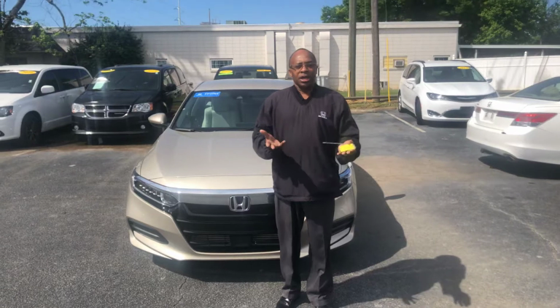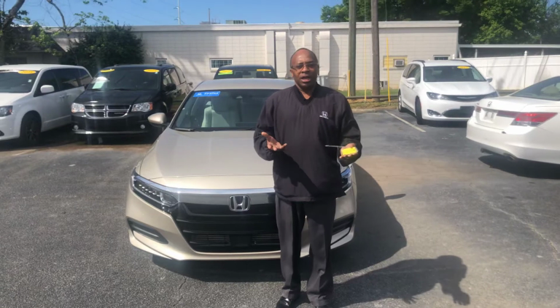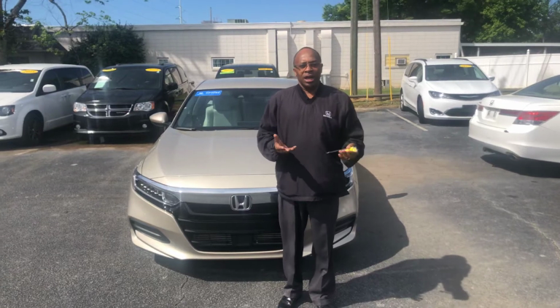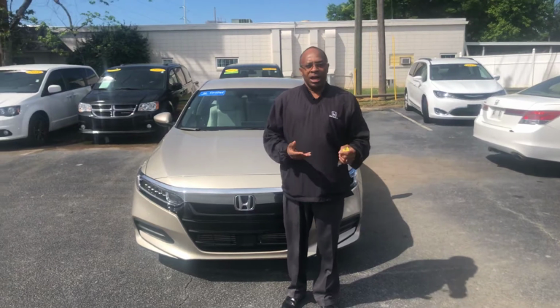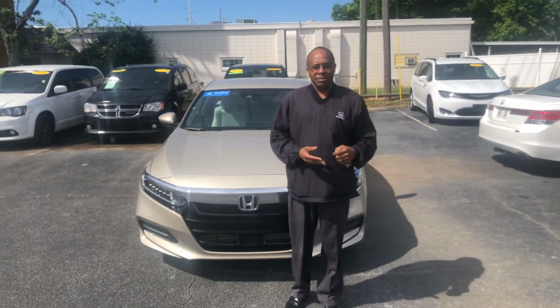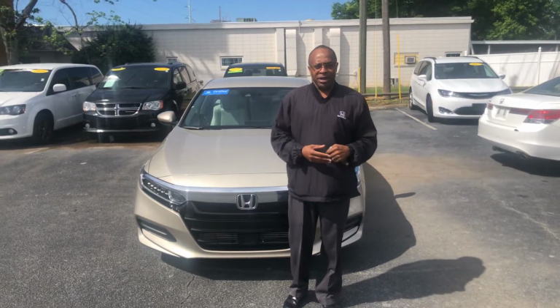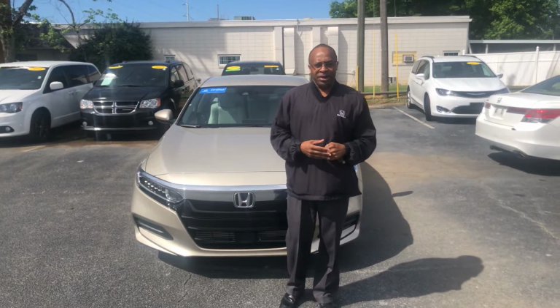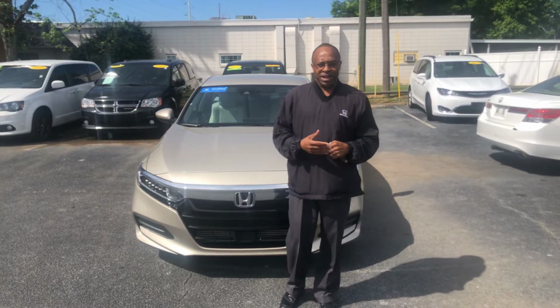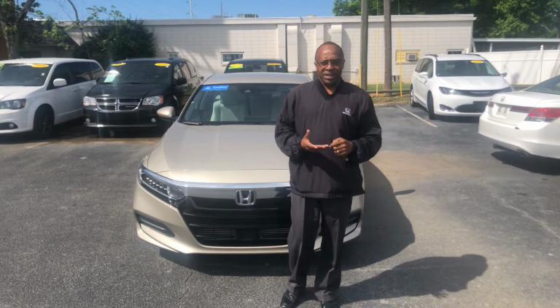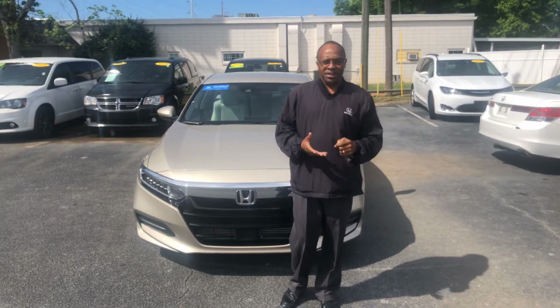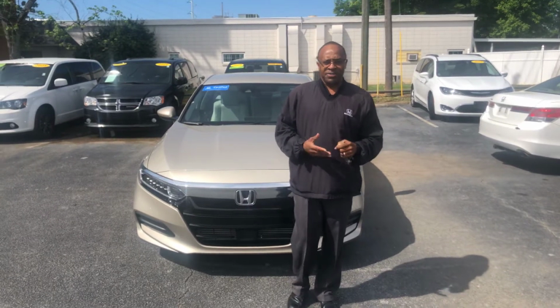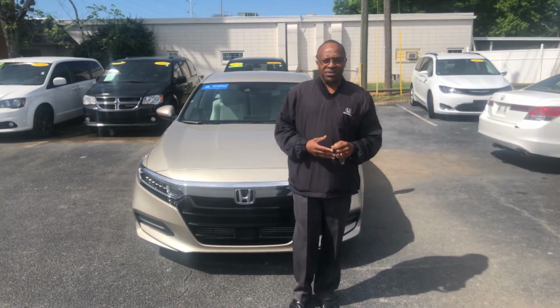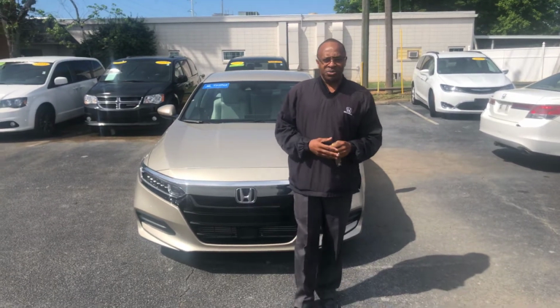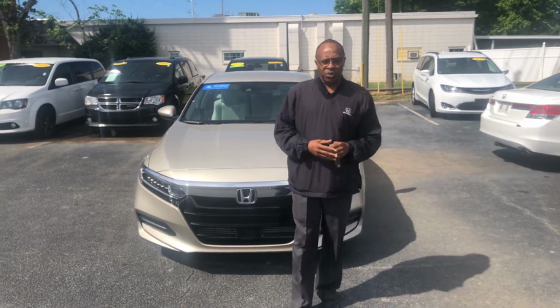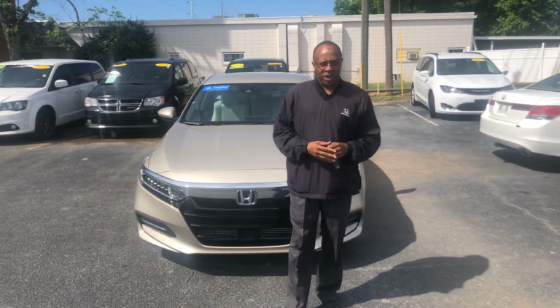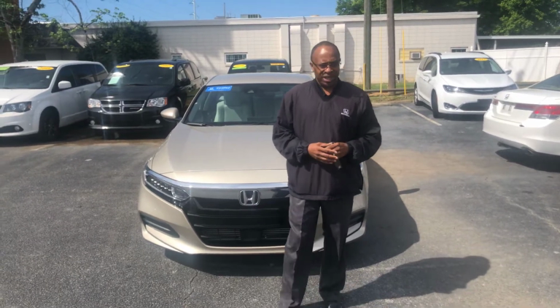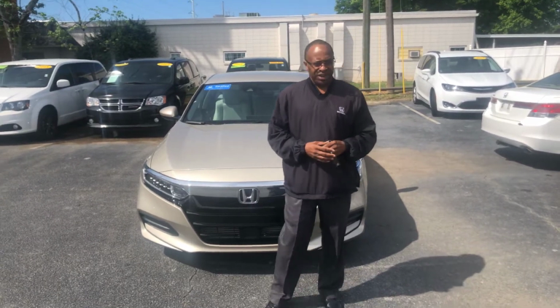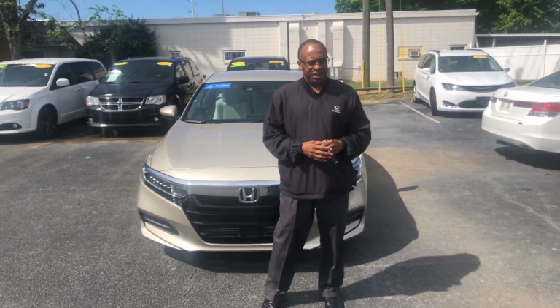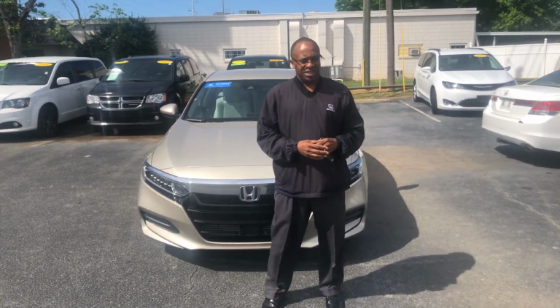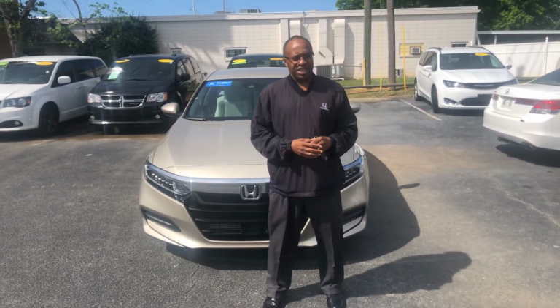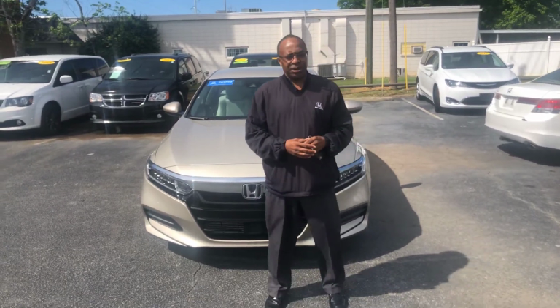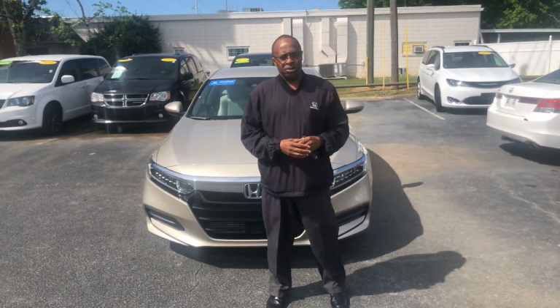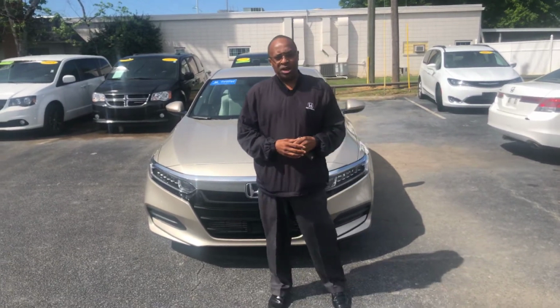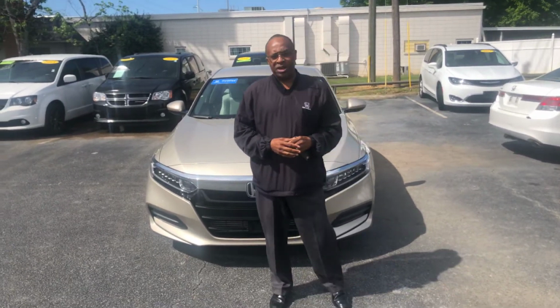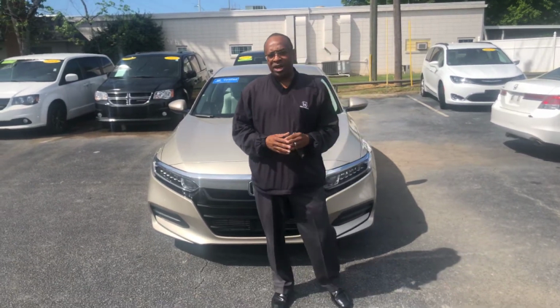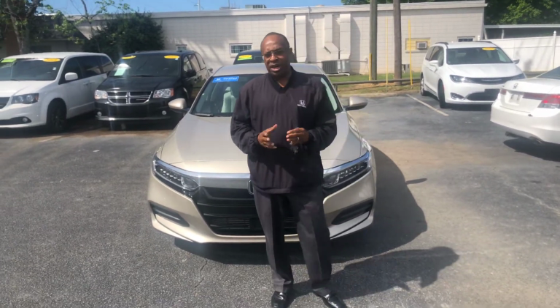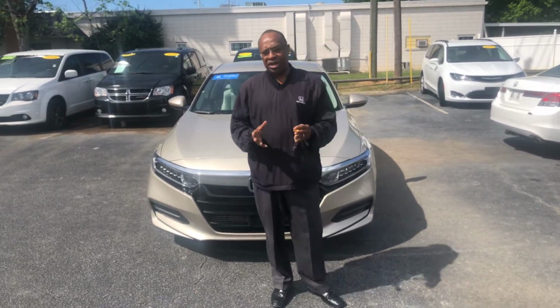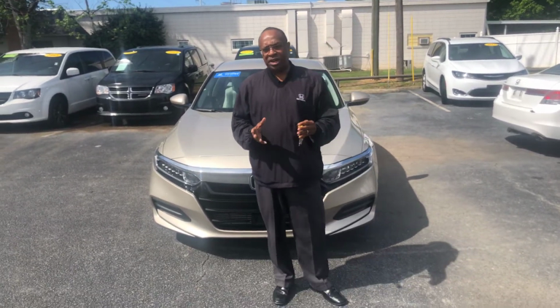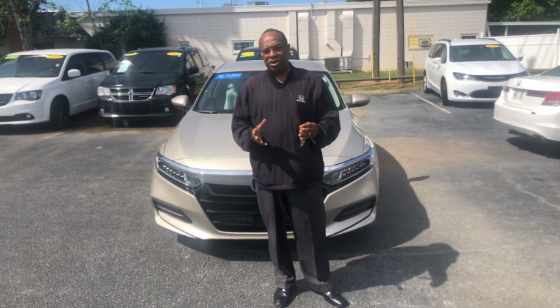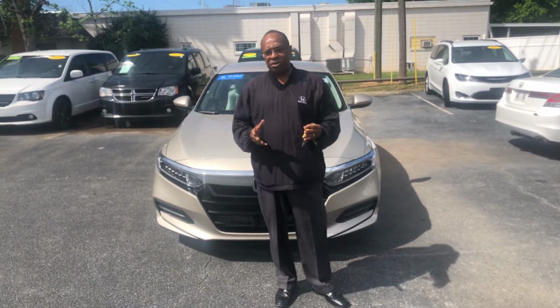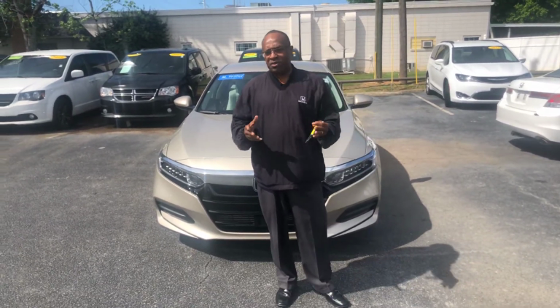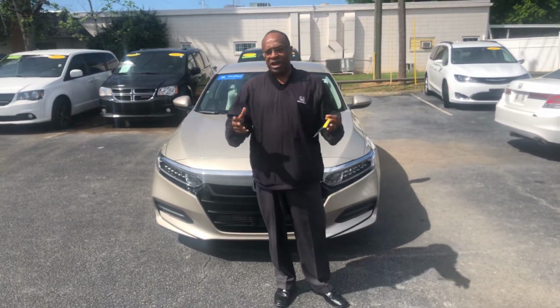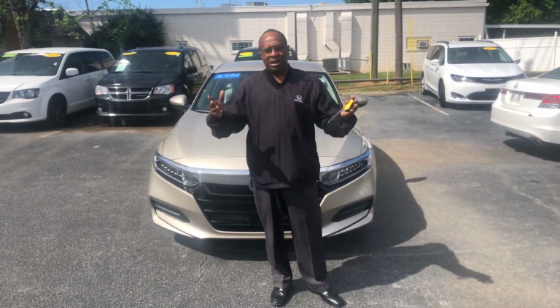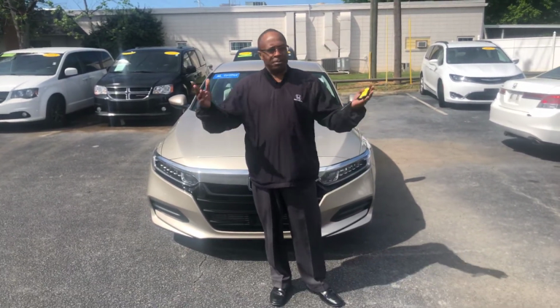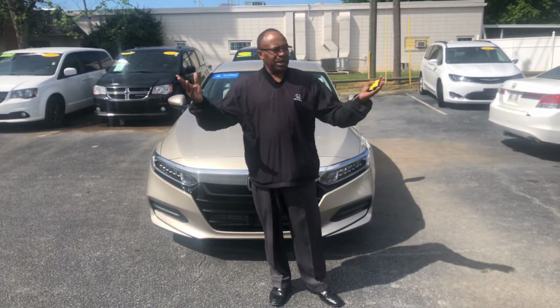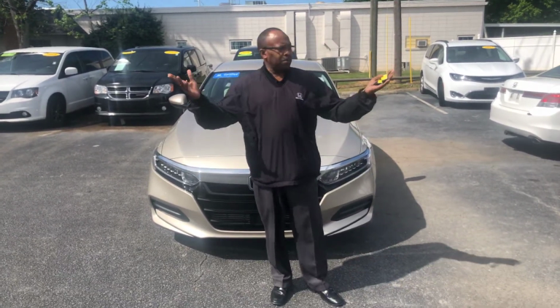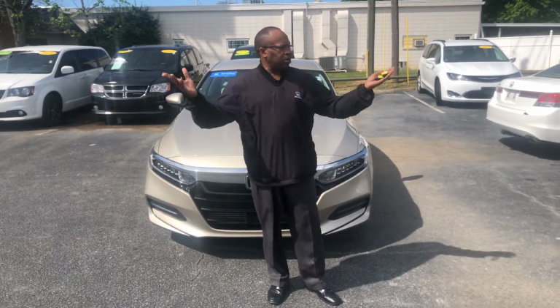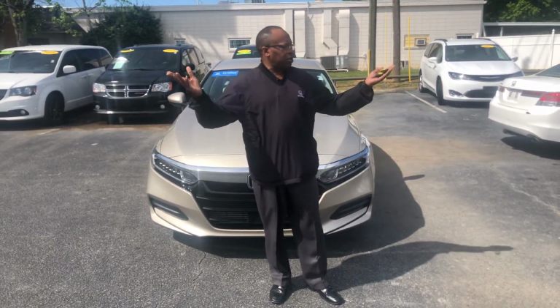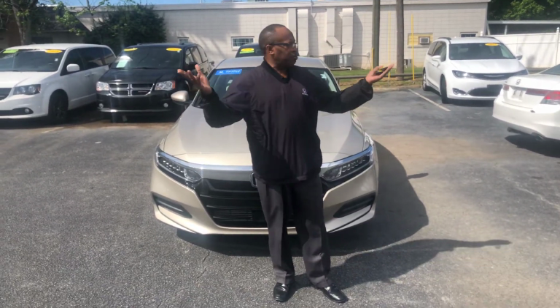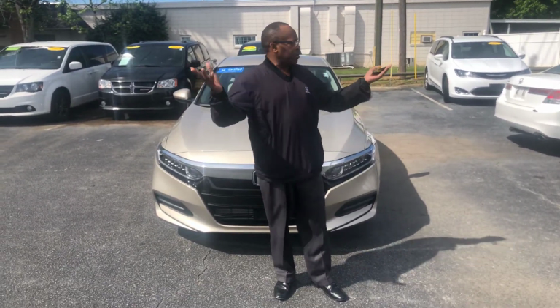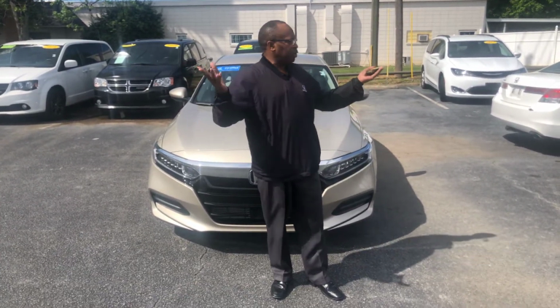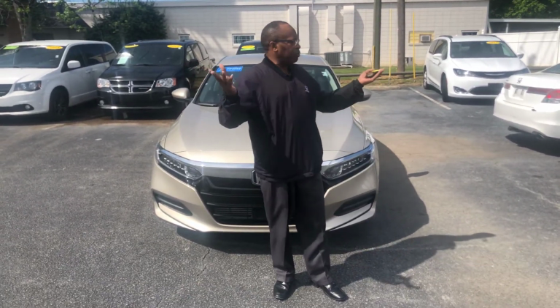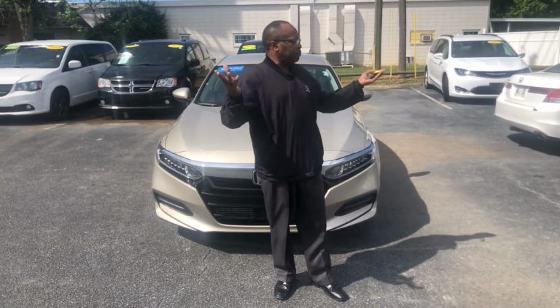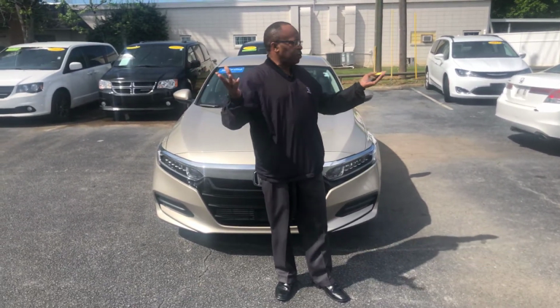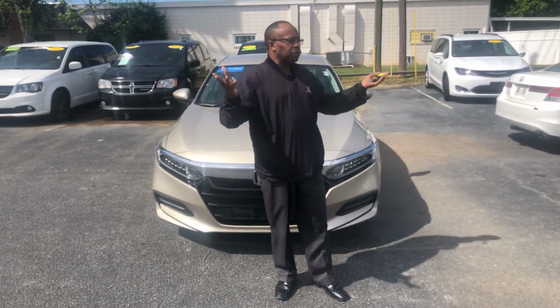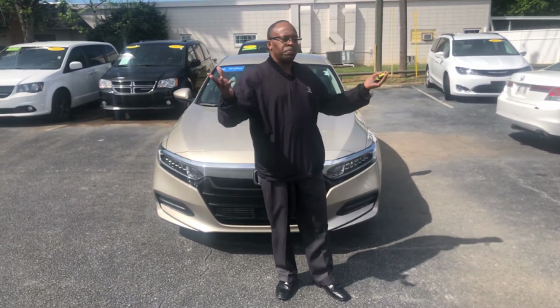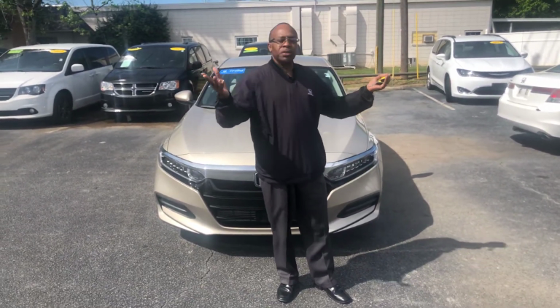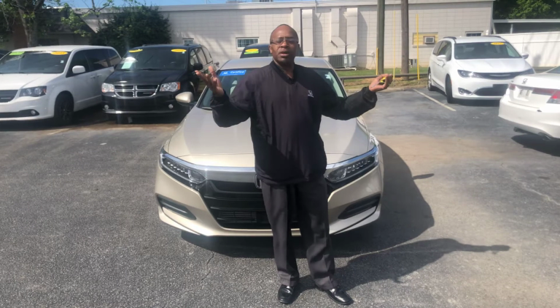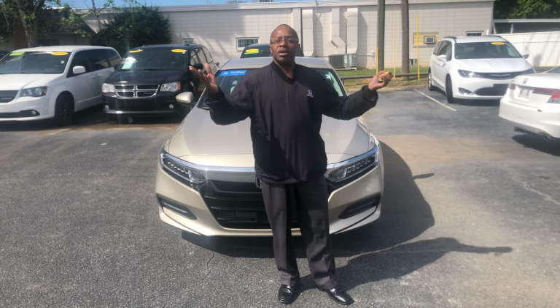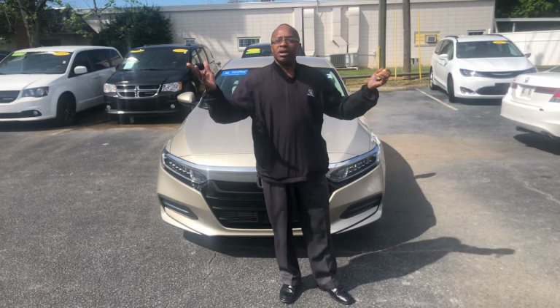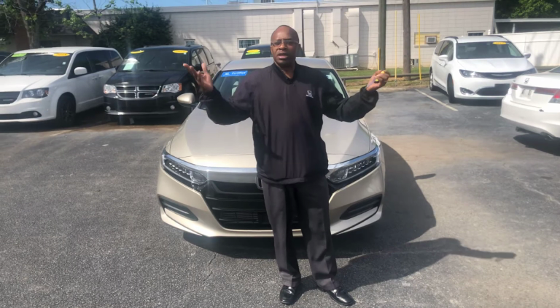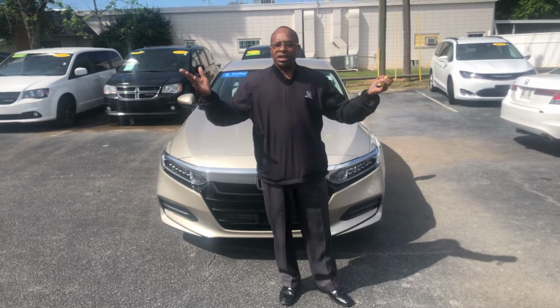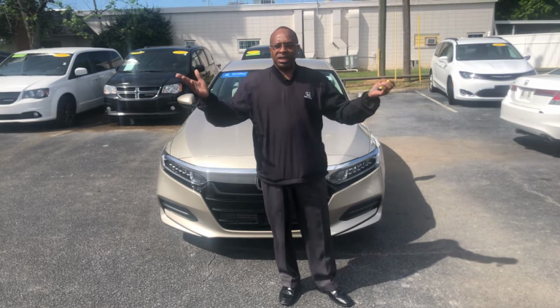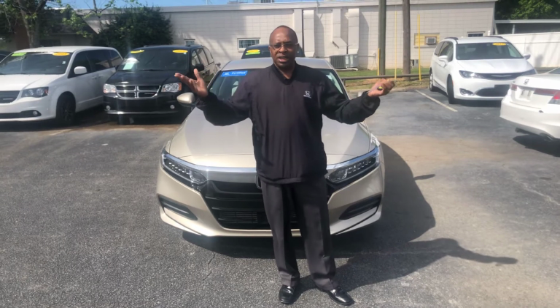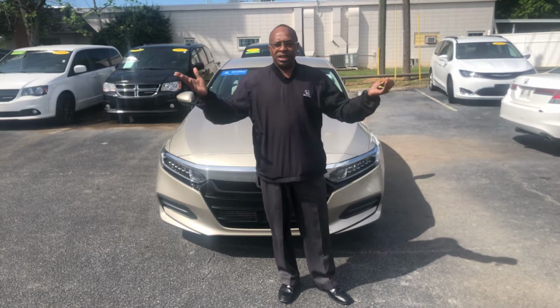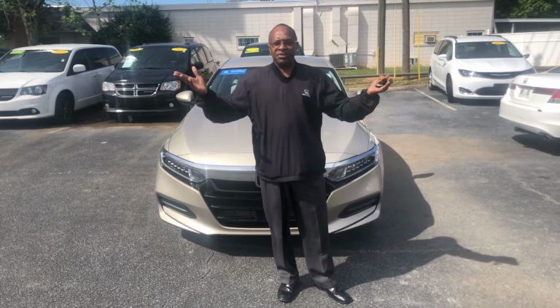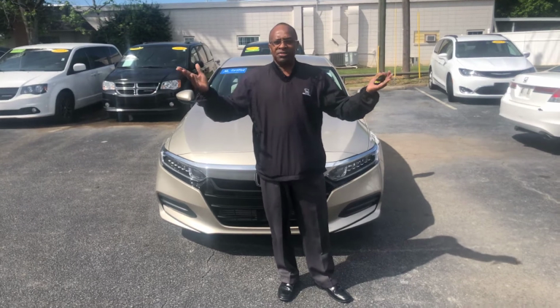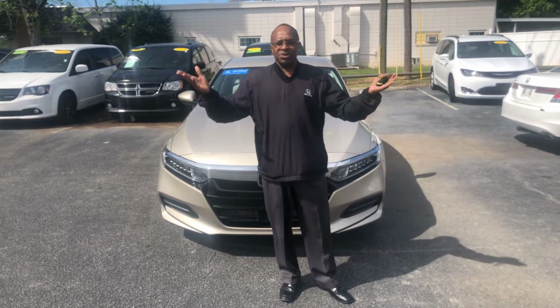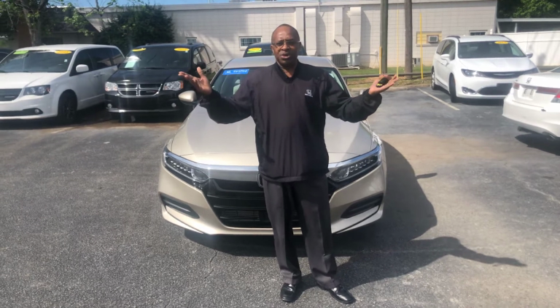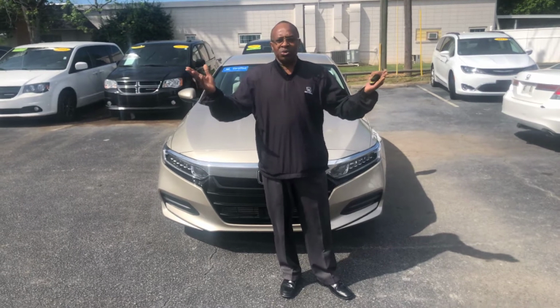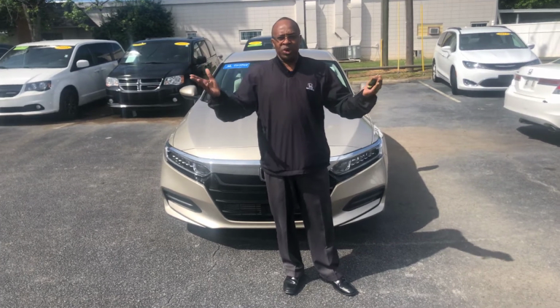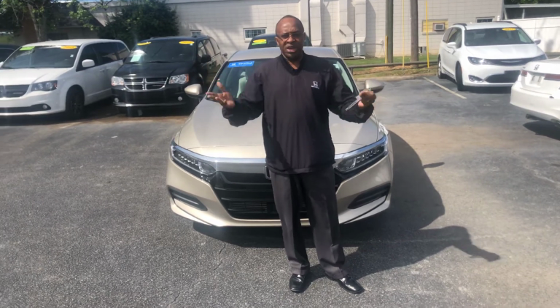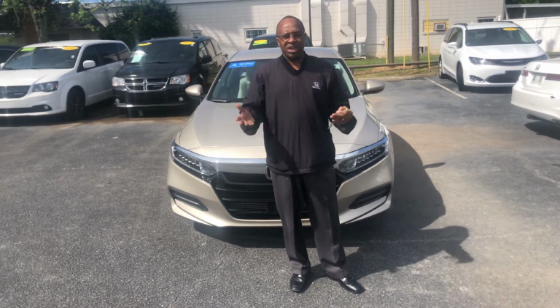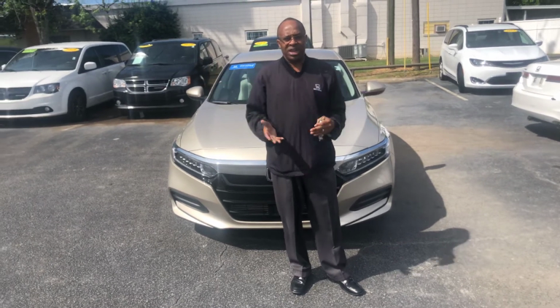Hi Mary, this is Willie here at Tameron Honda in Hoover, Alabama on a beautiful Easter weekend.